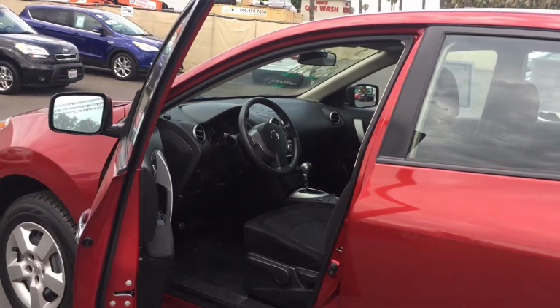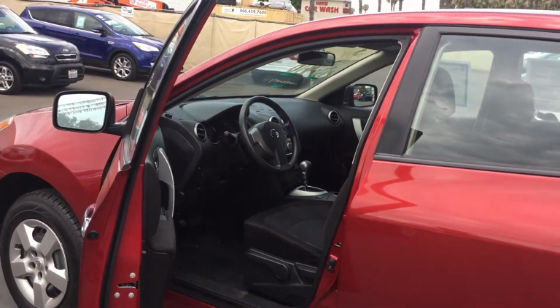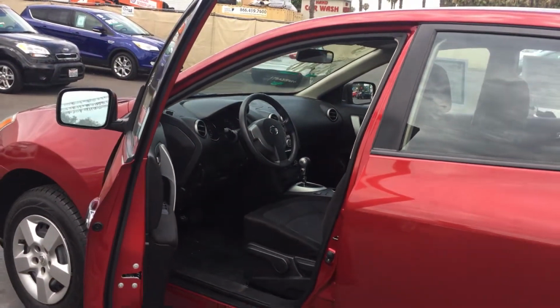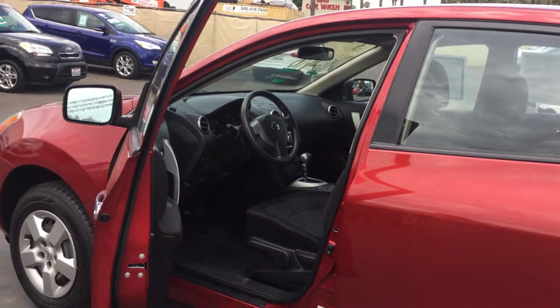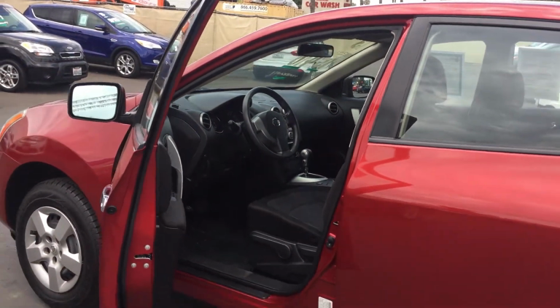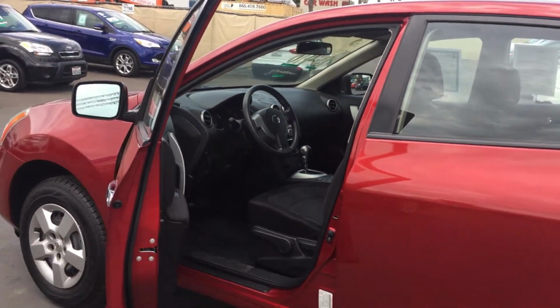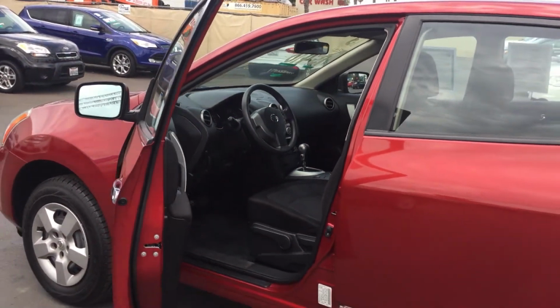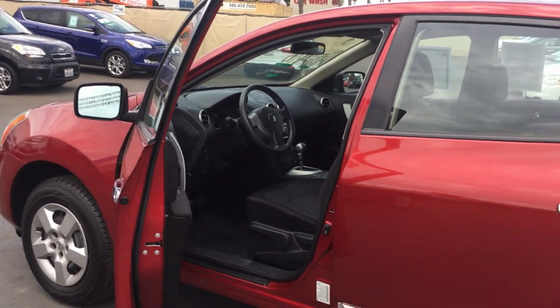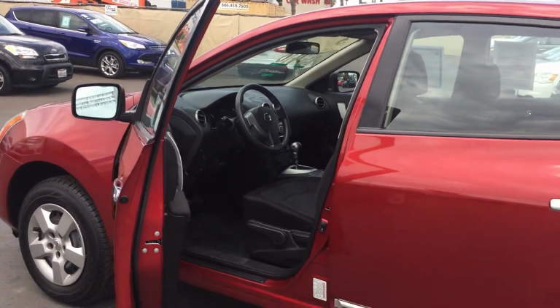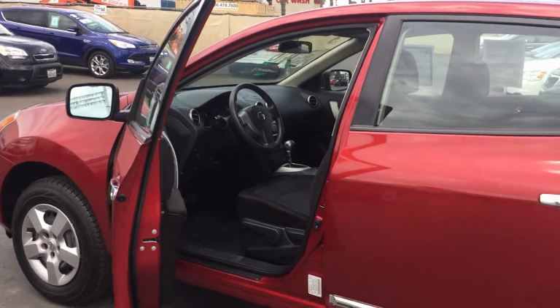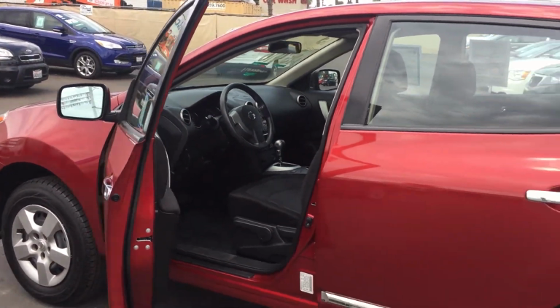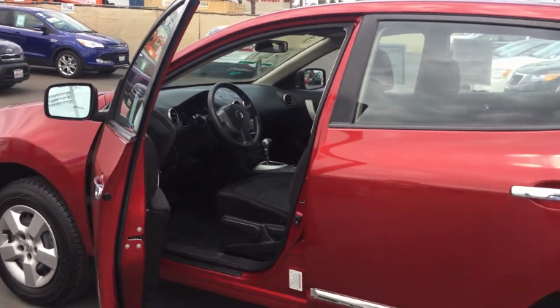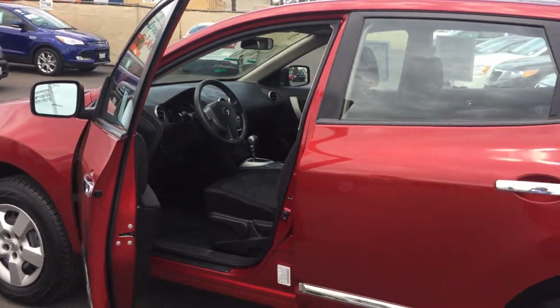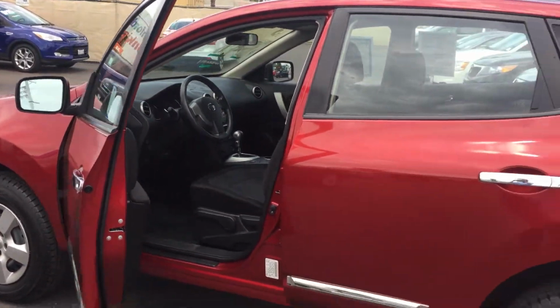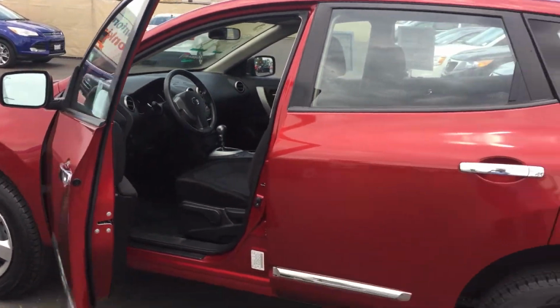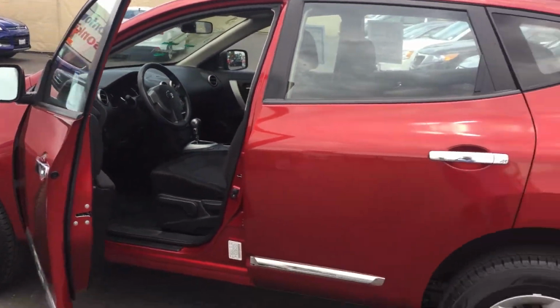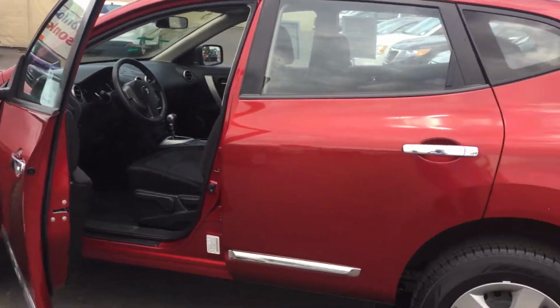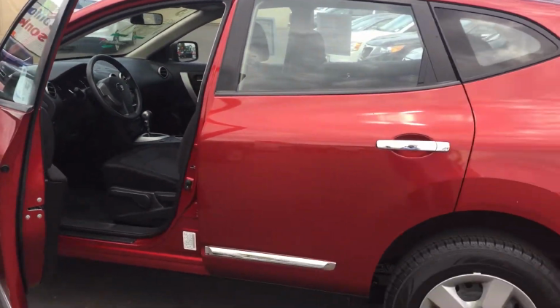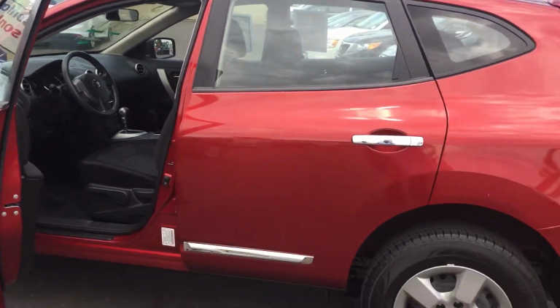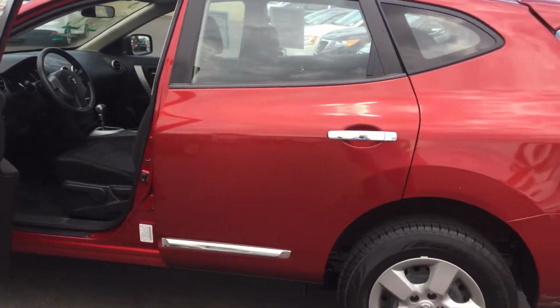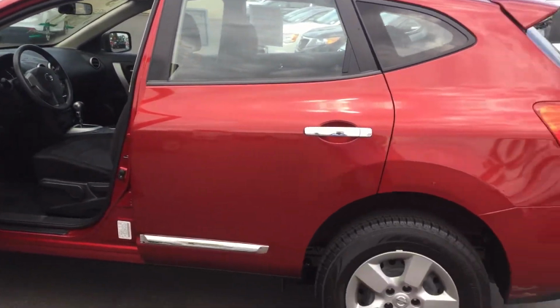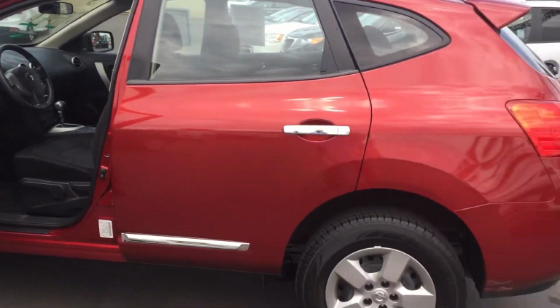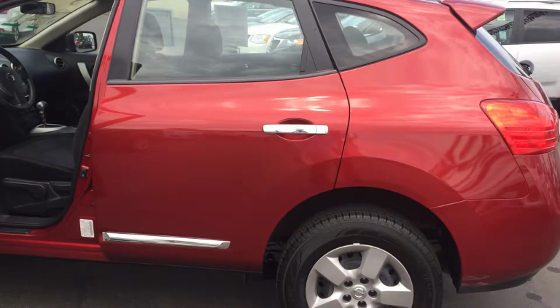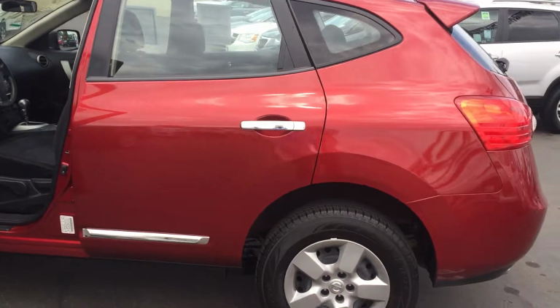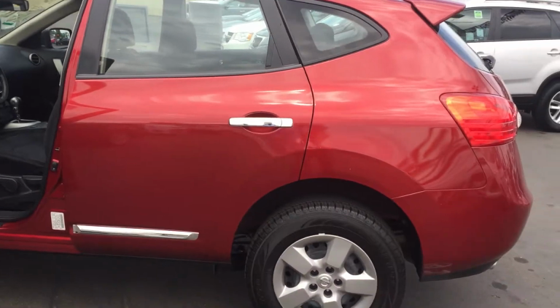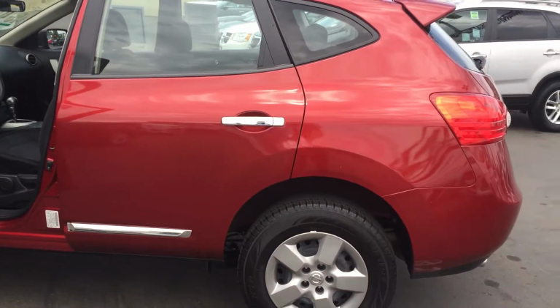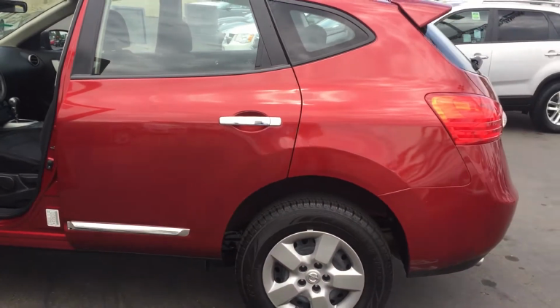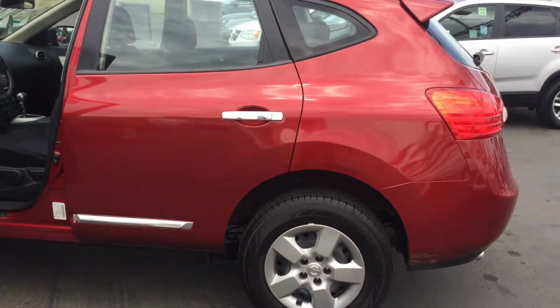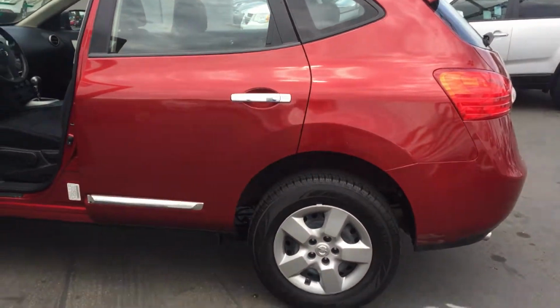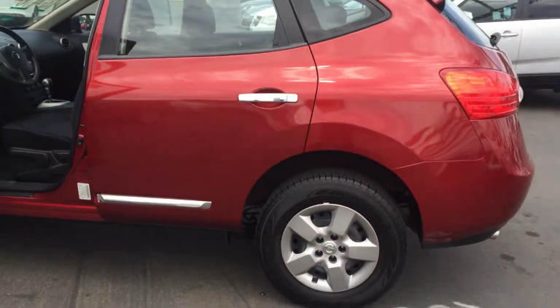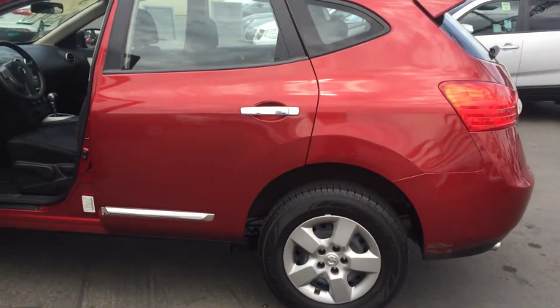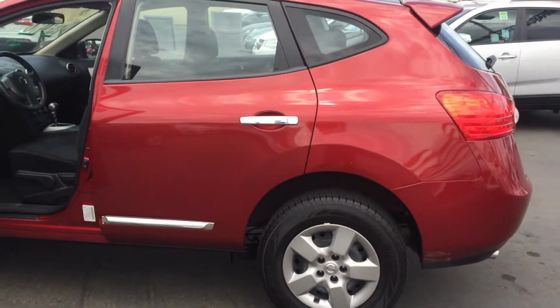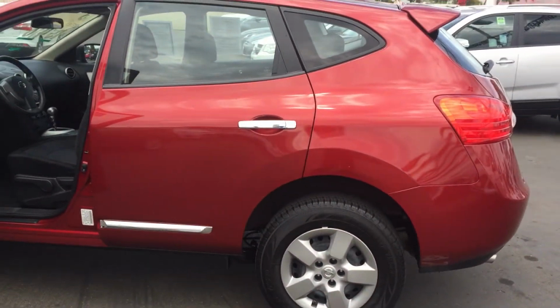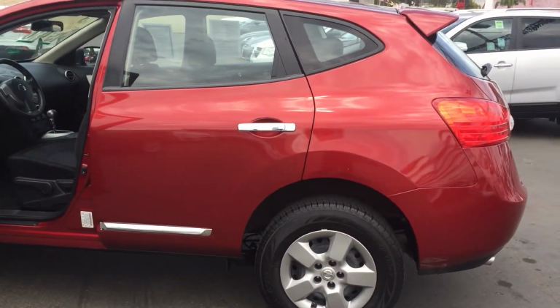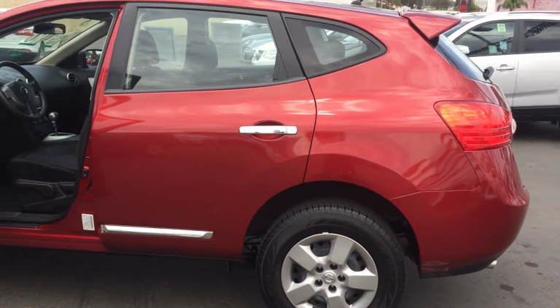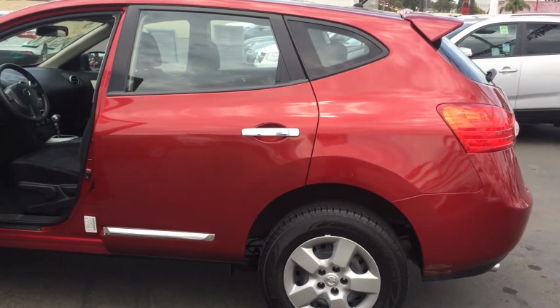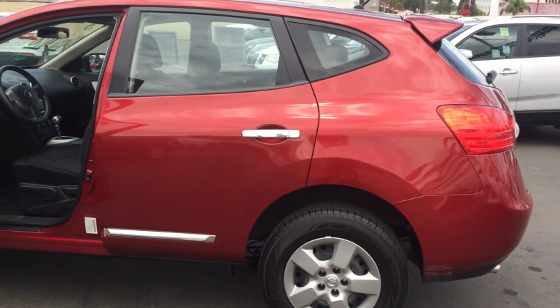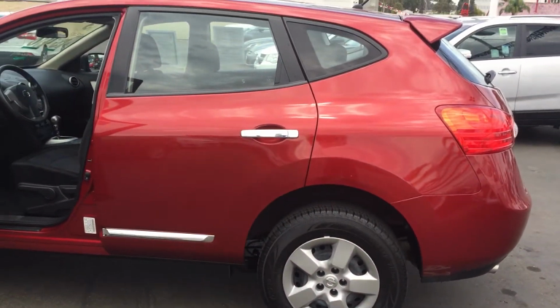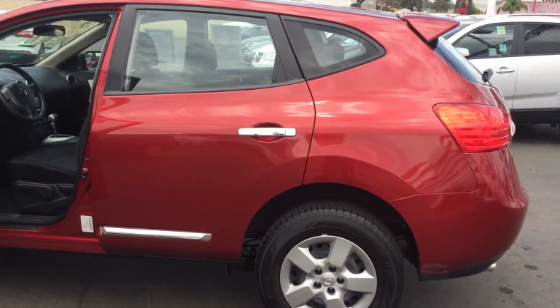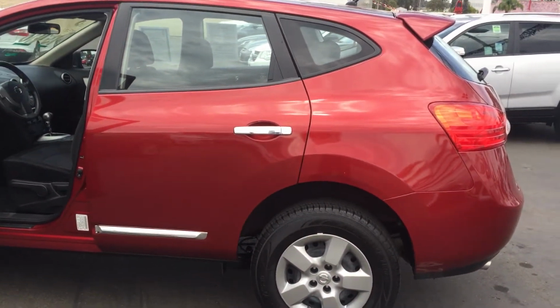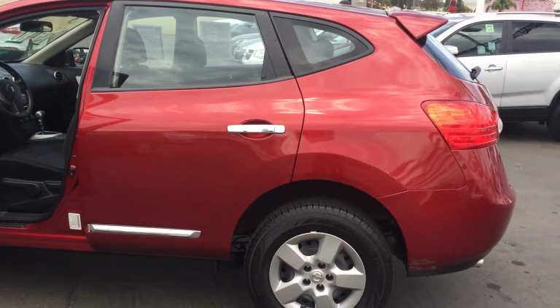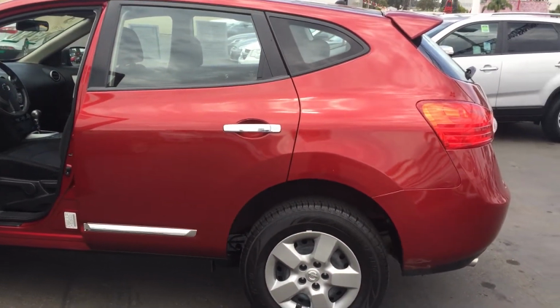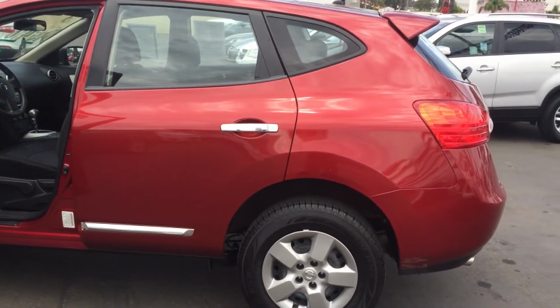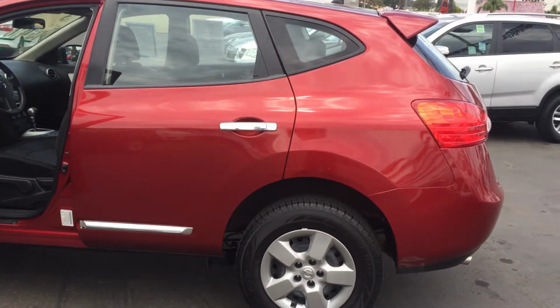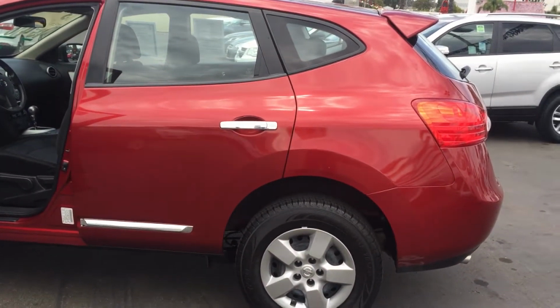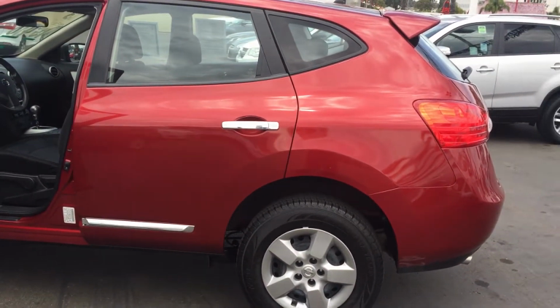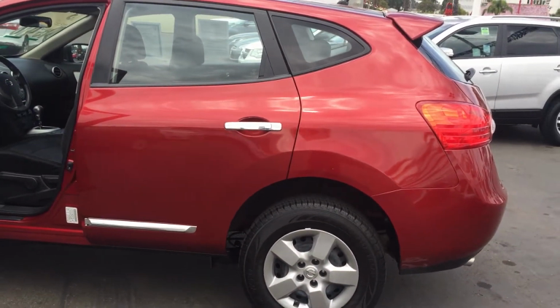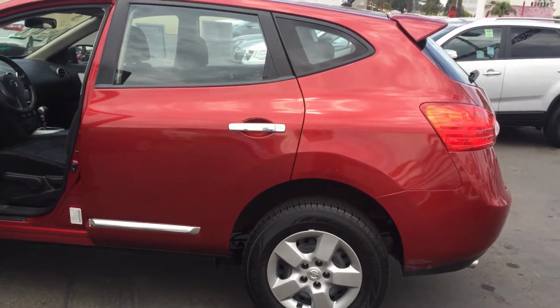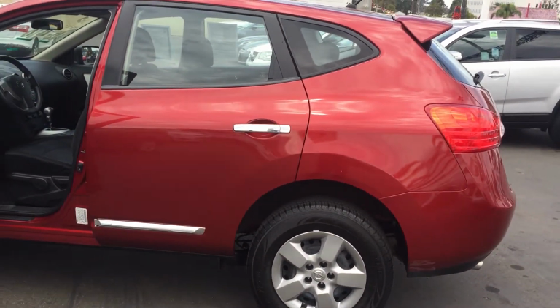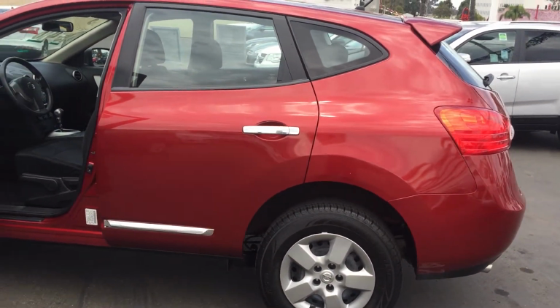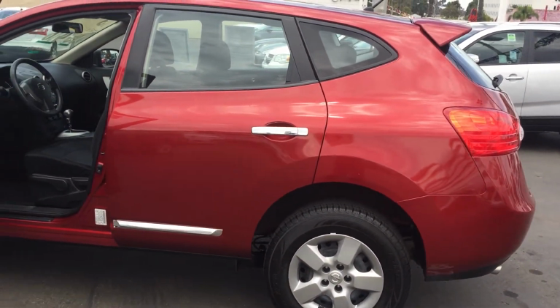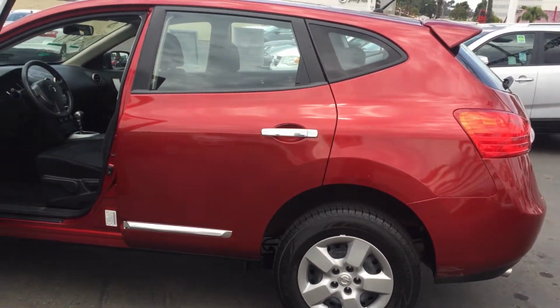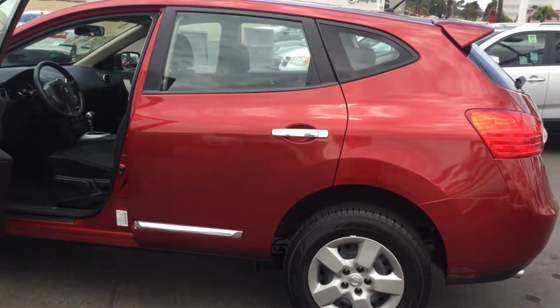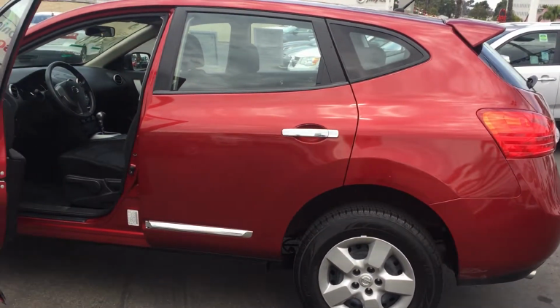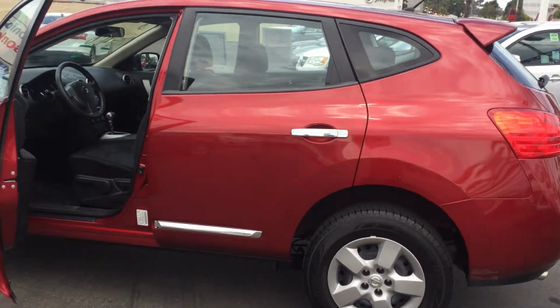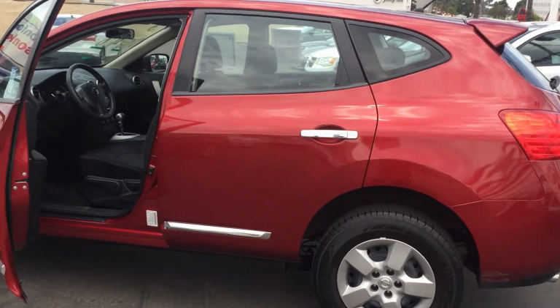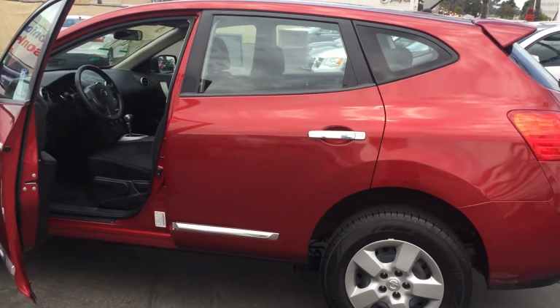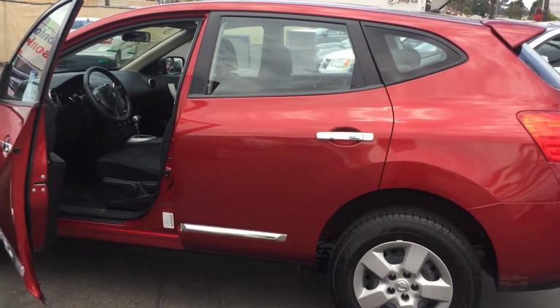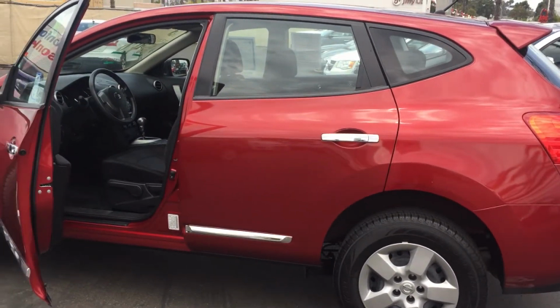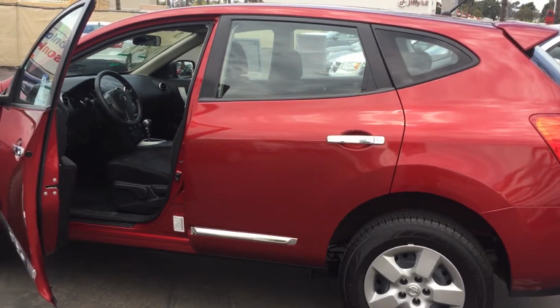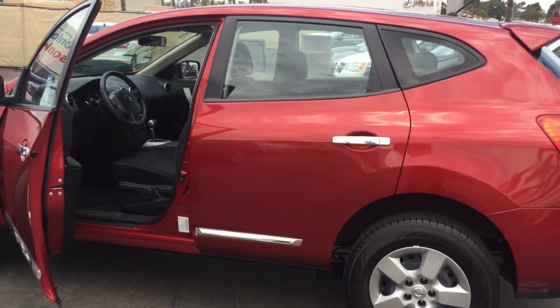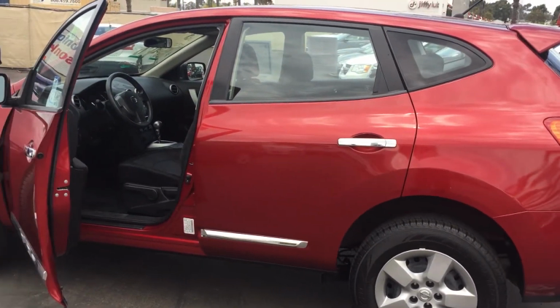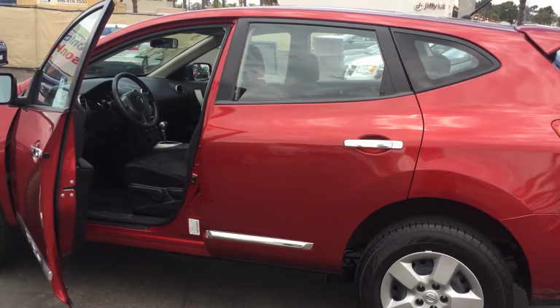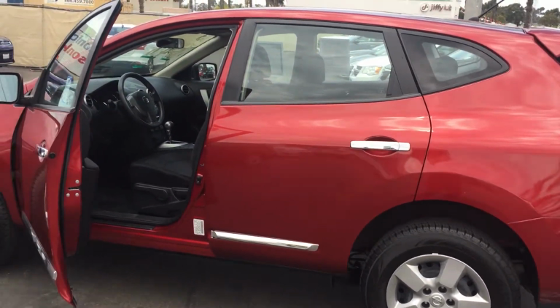Contact me right away about this vehicle. Let's see what we can do, maybe even go for a test drive today. Thank you.